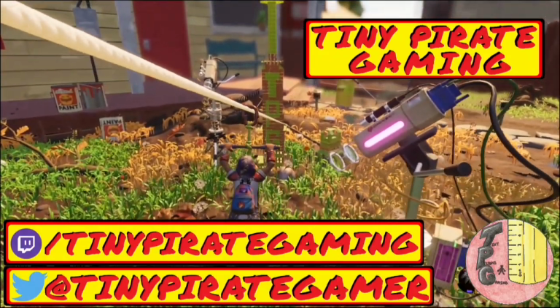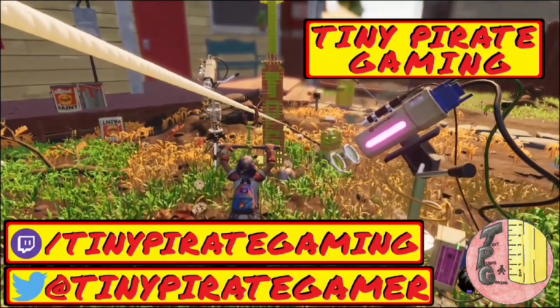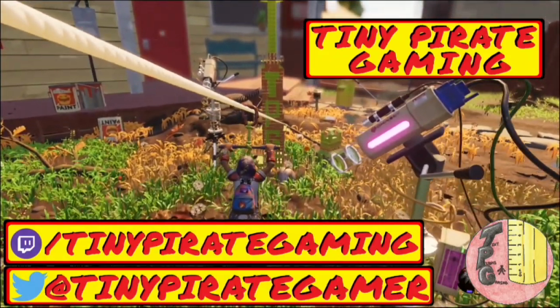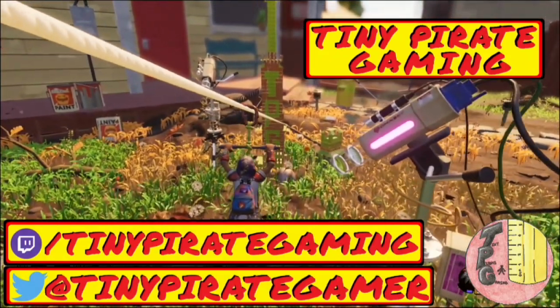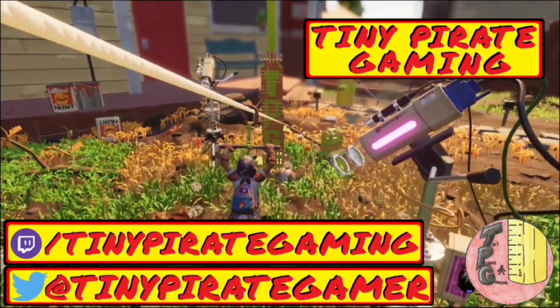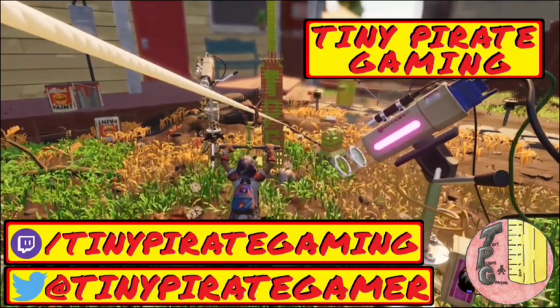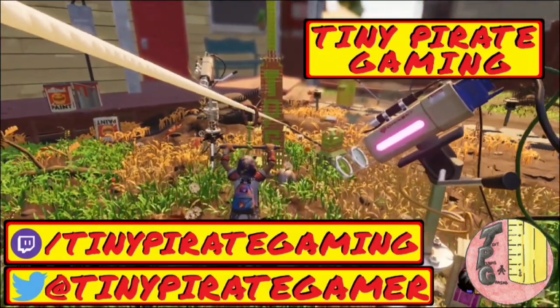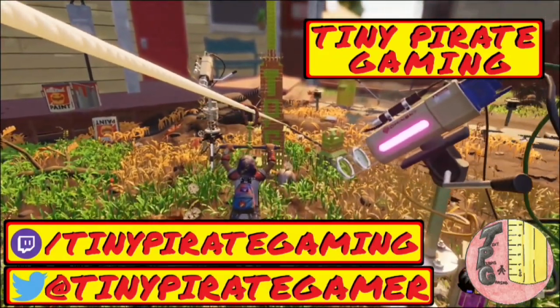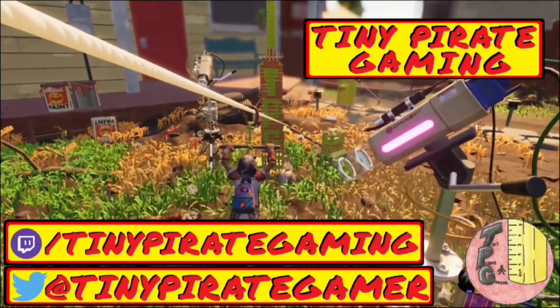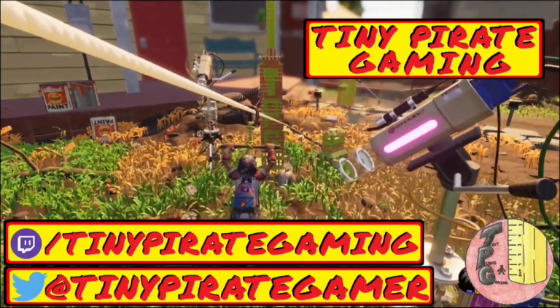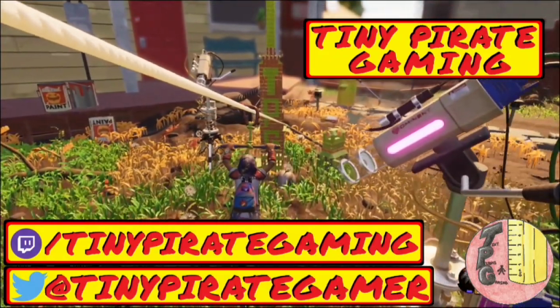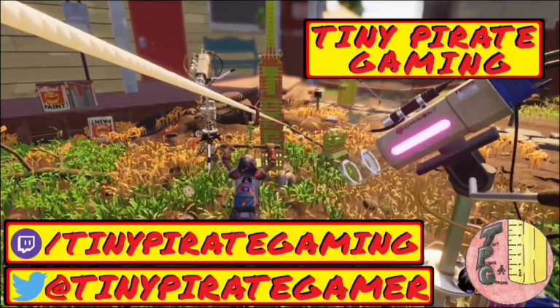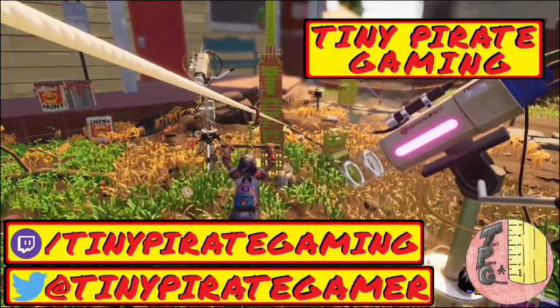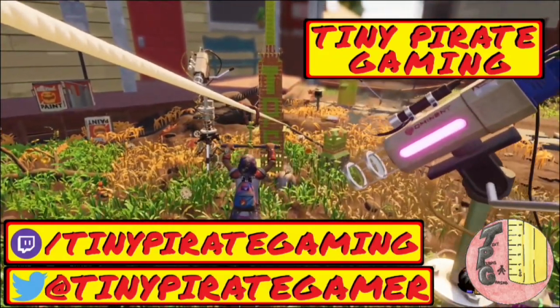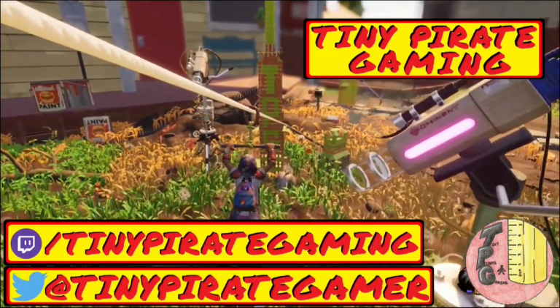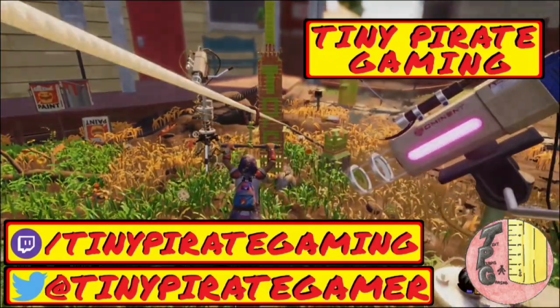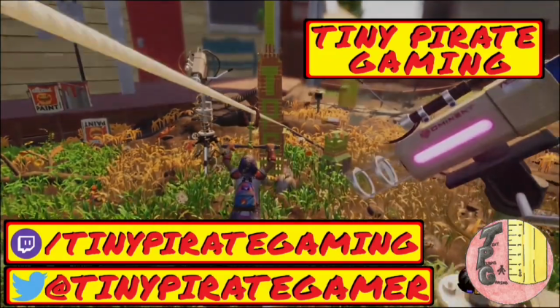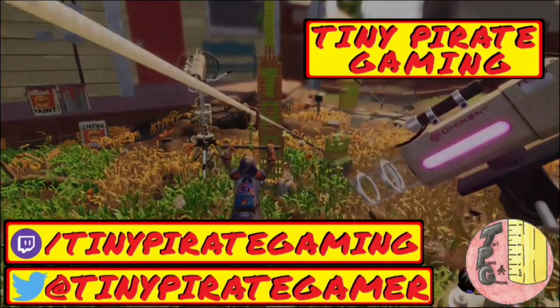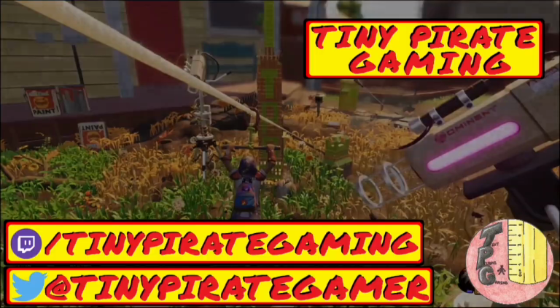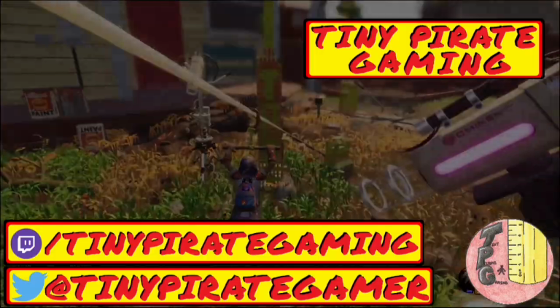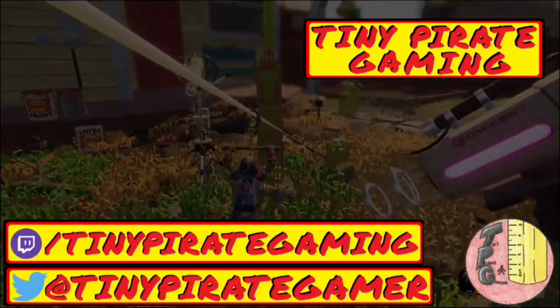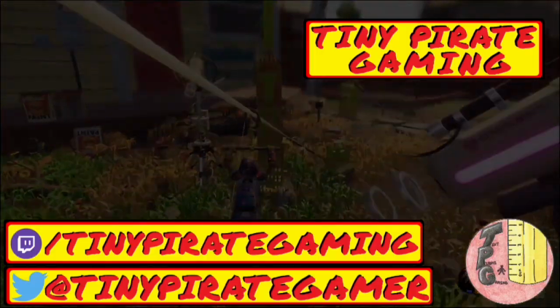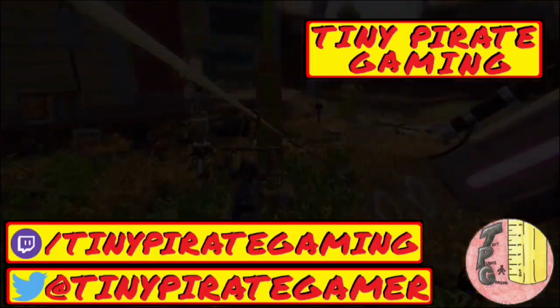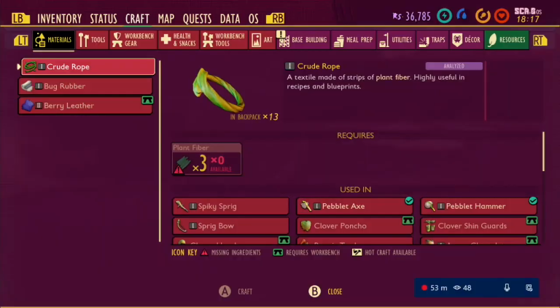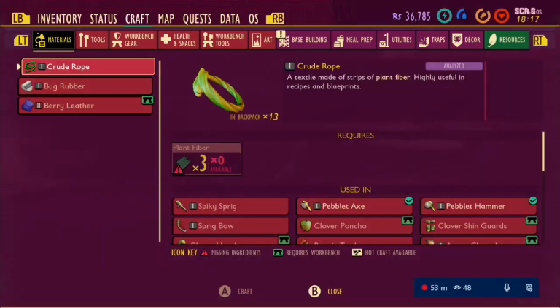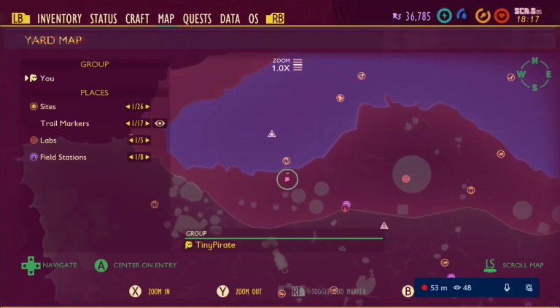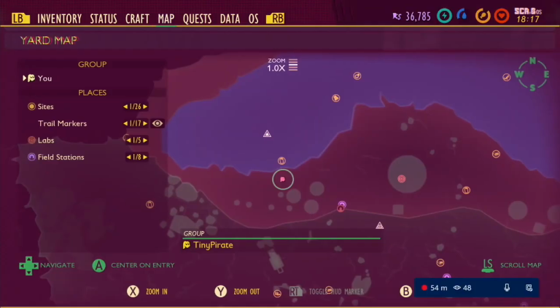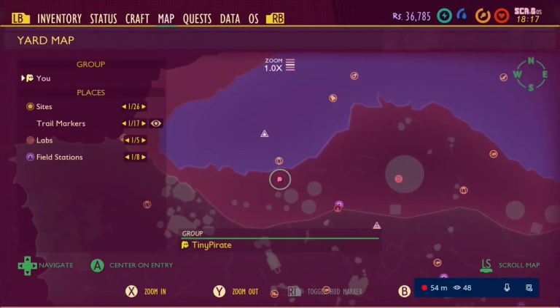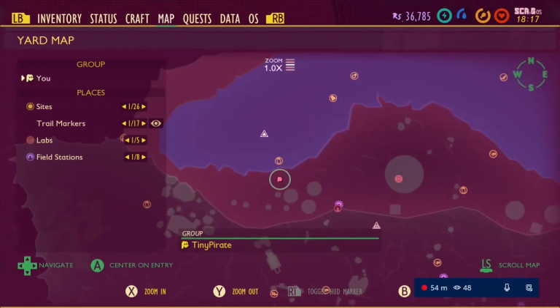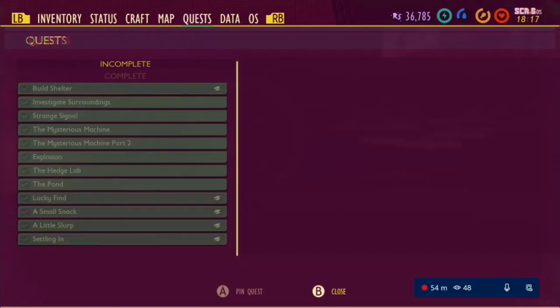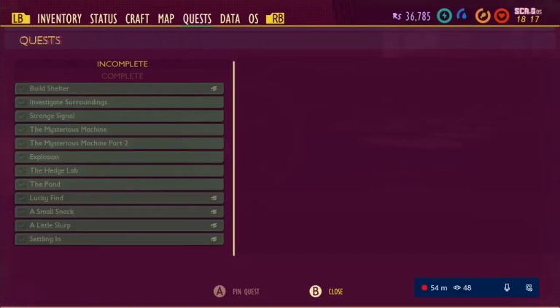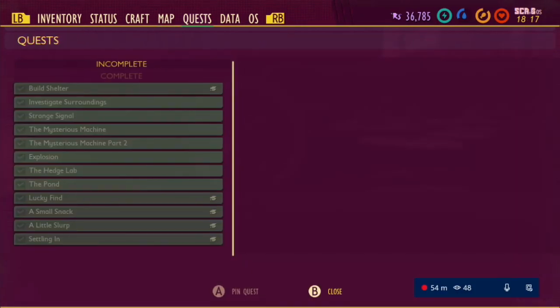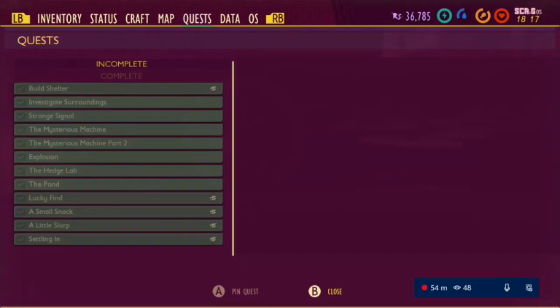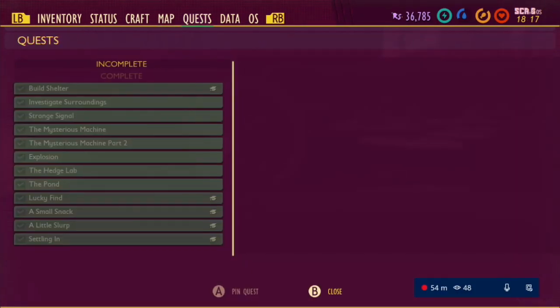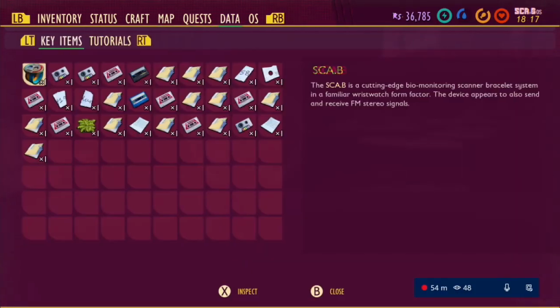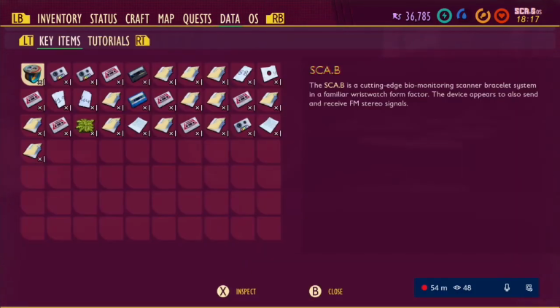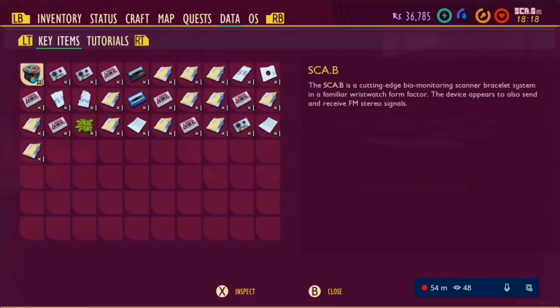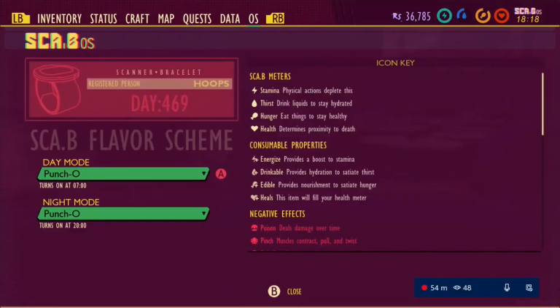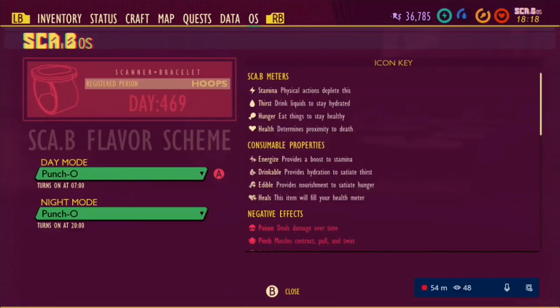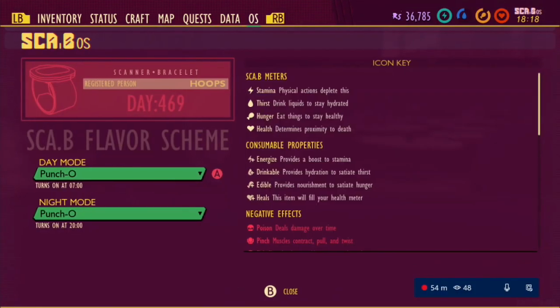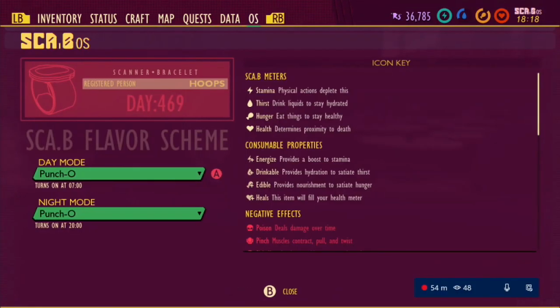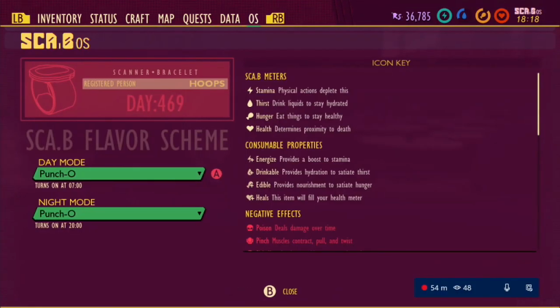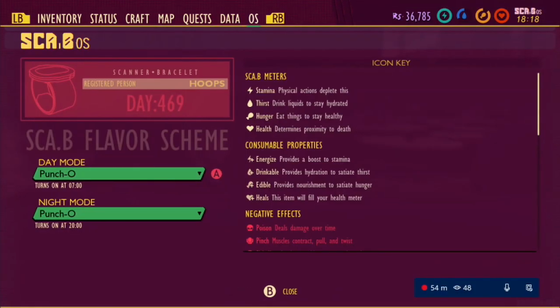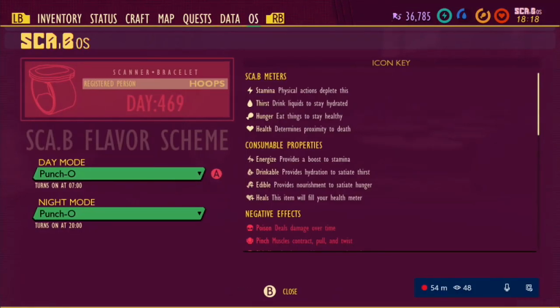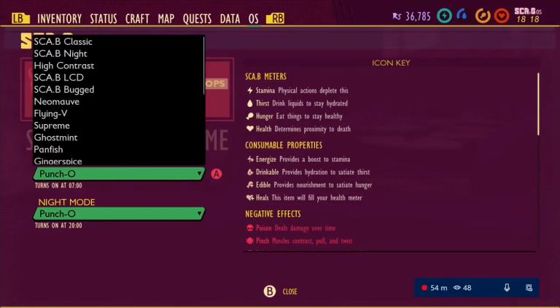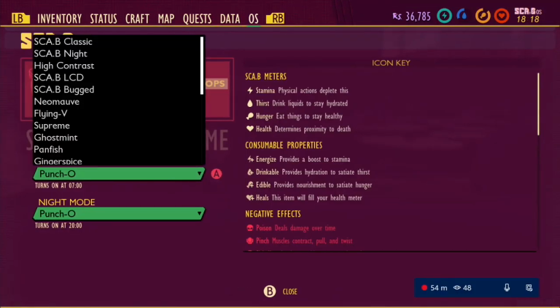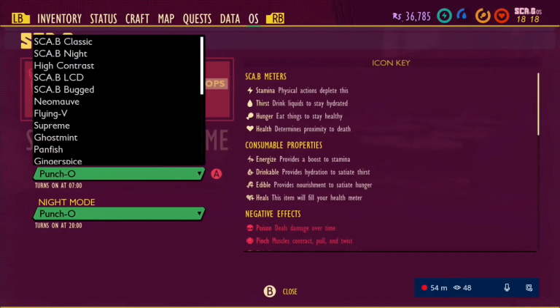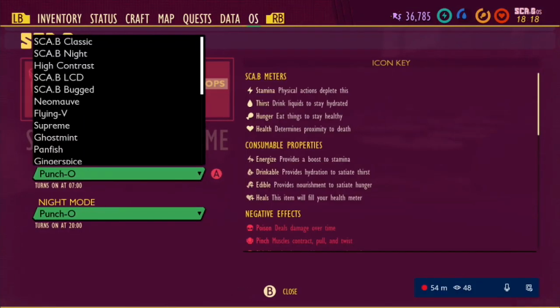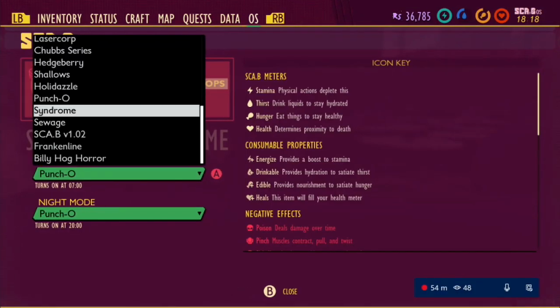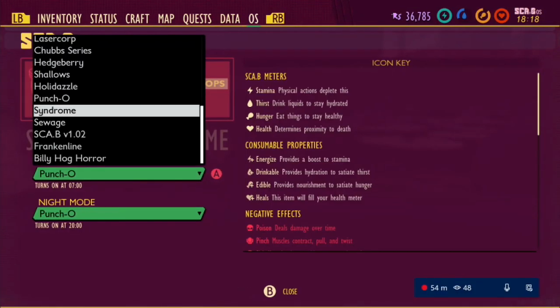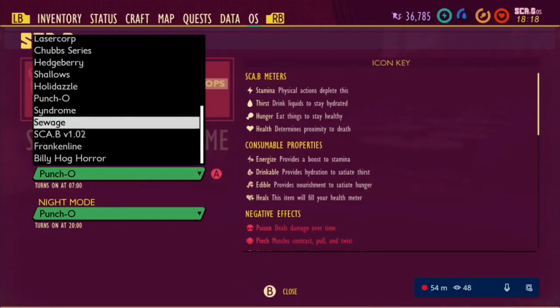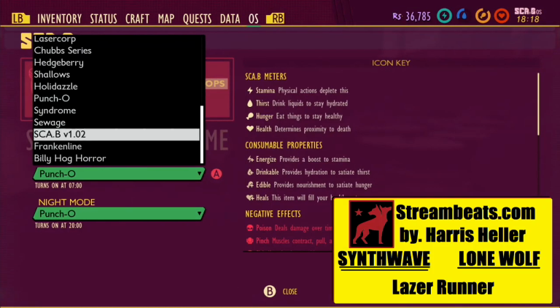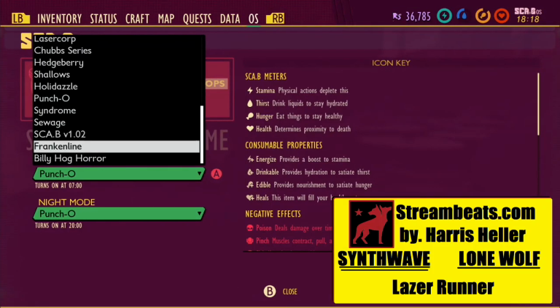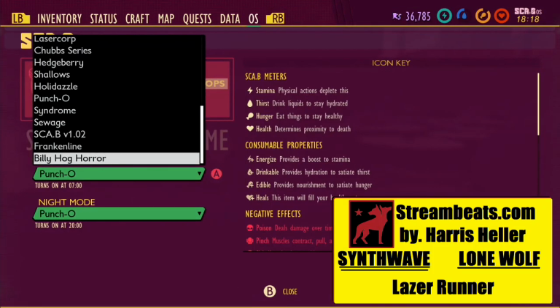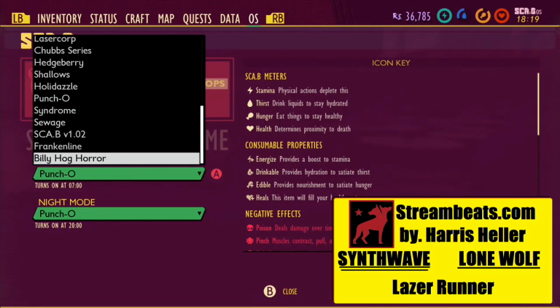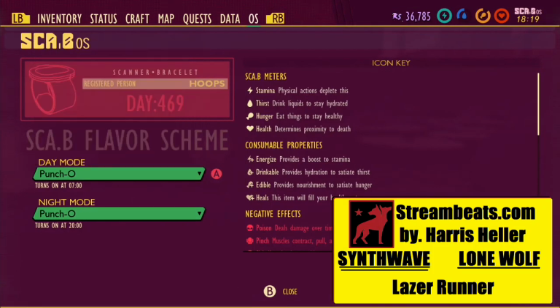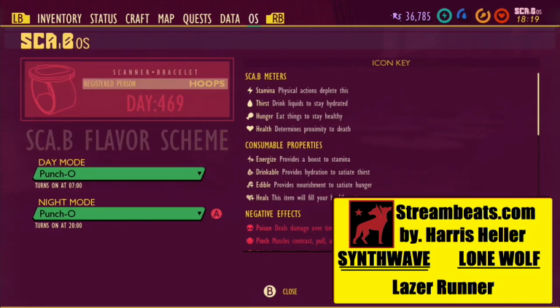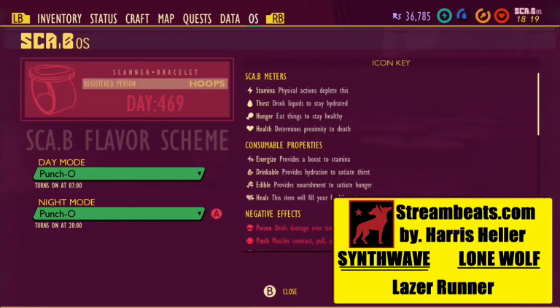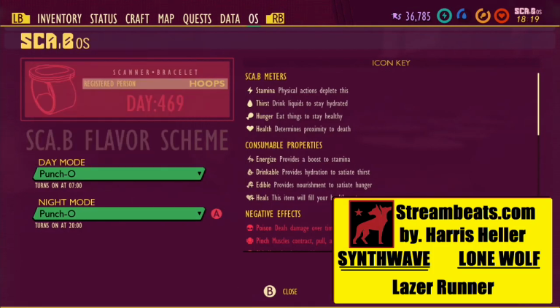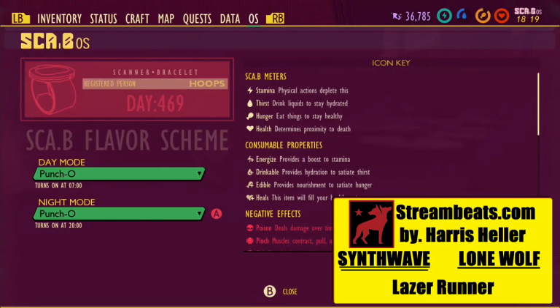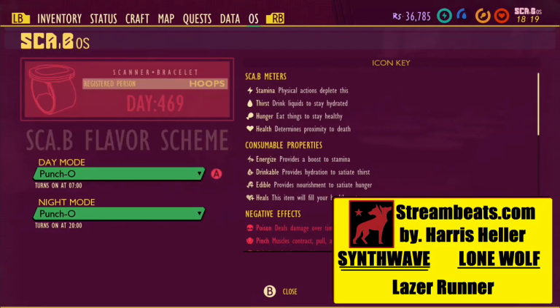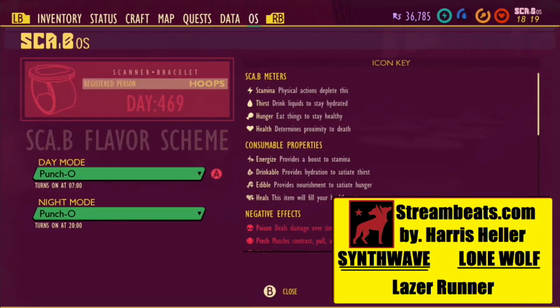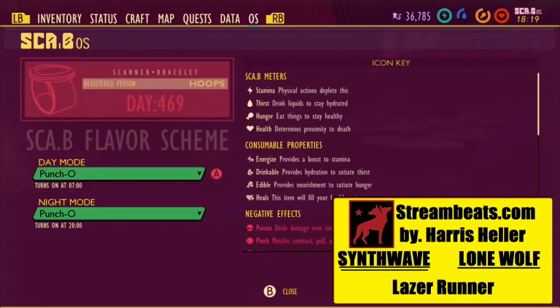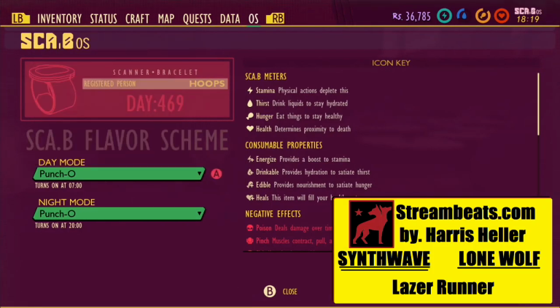What up? It's Tiny Pirate Gaming, and in this video I'll be going over how you can locate the Billy Hog Horror scab scheme for yourself.